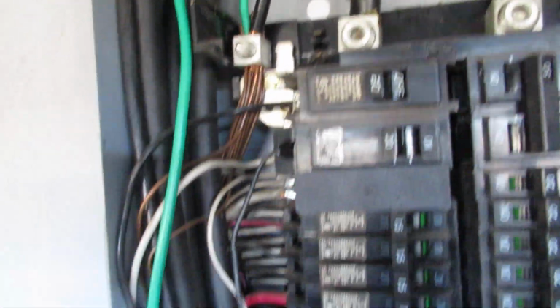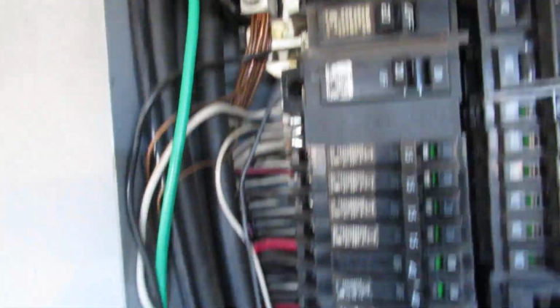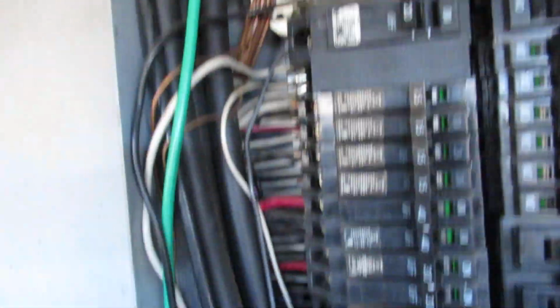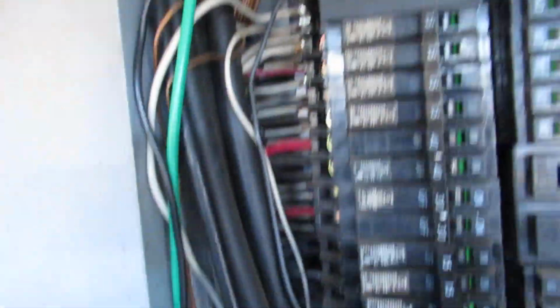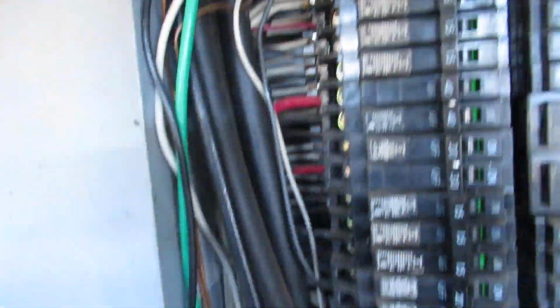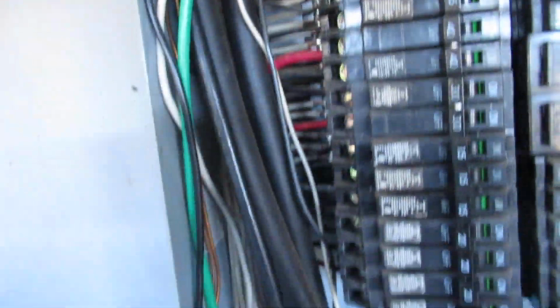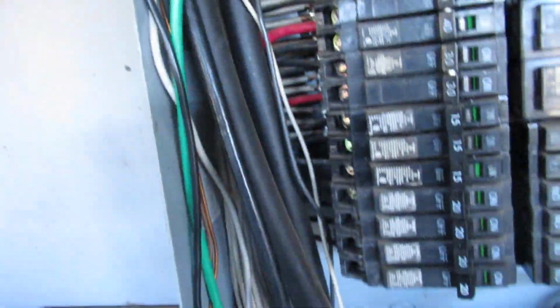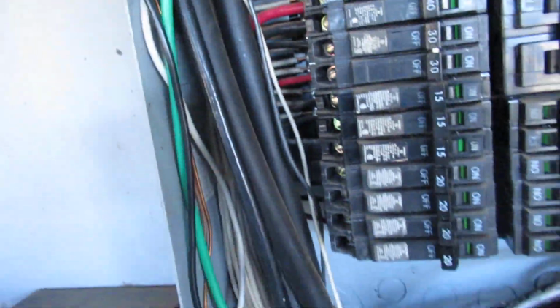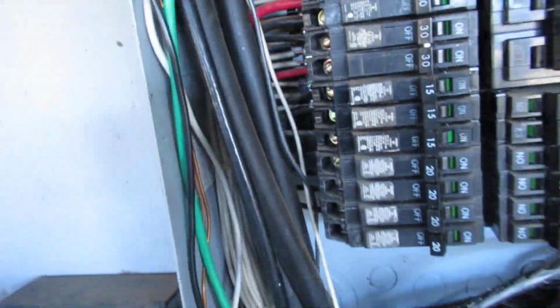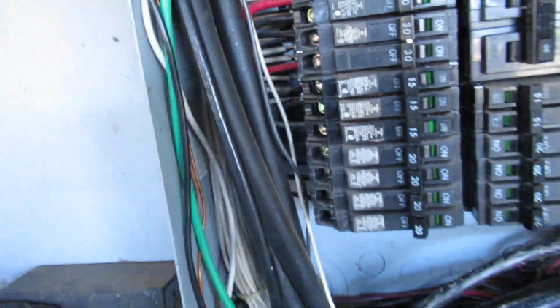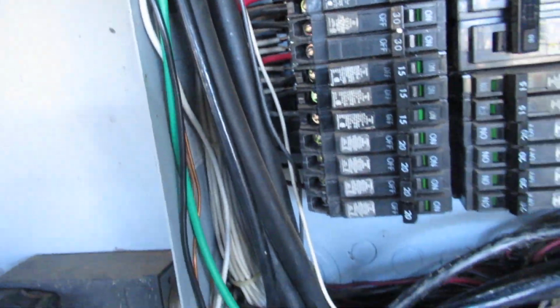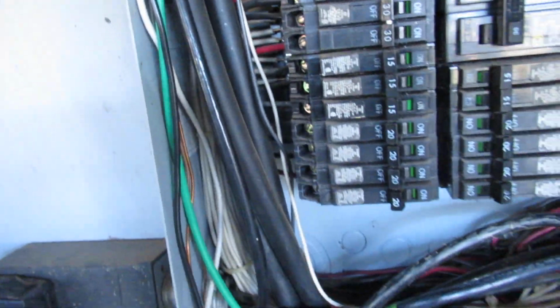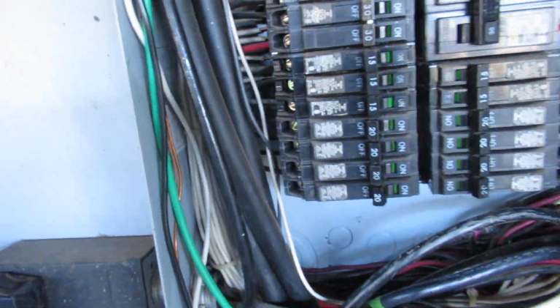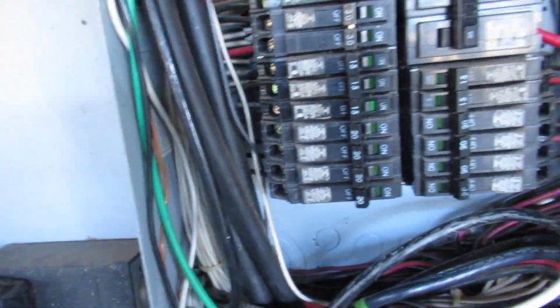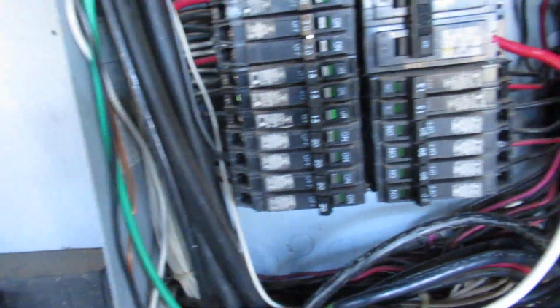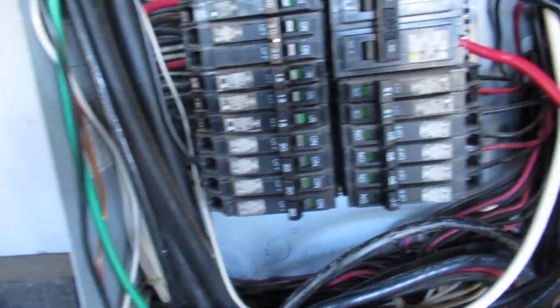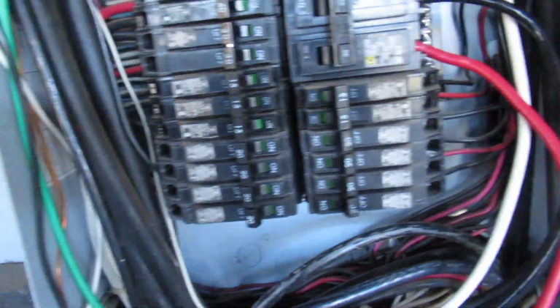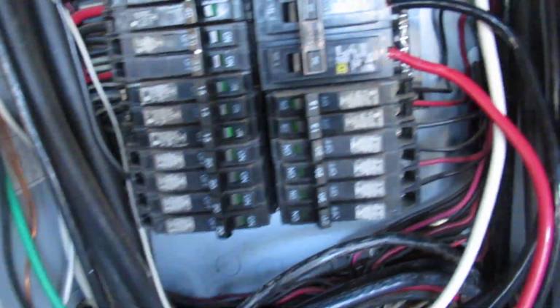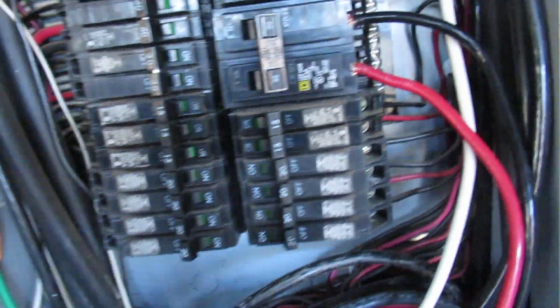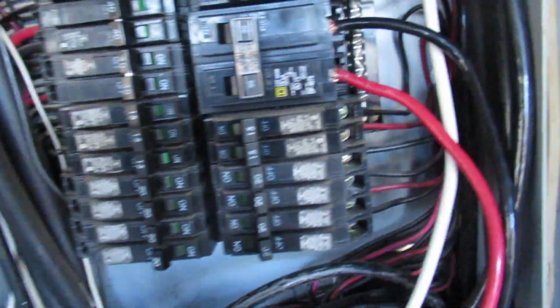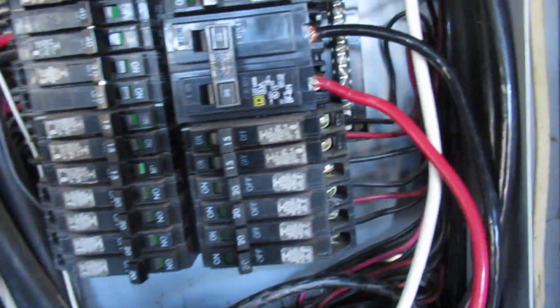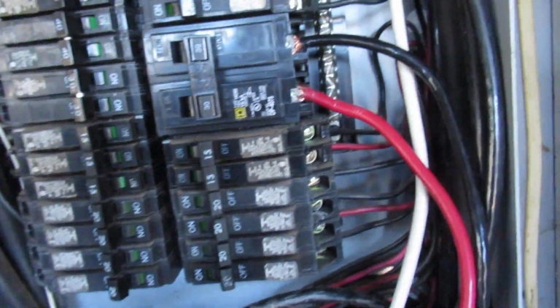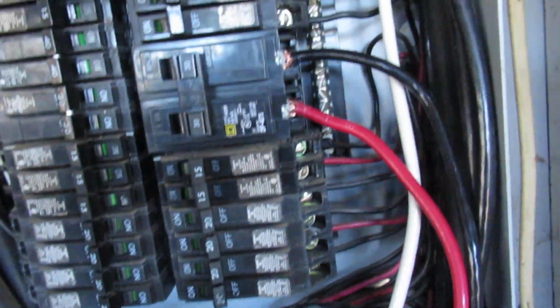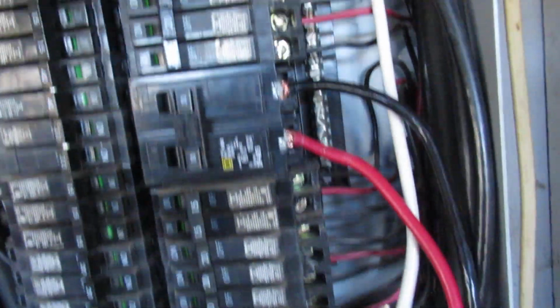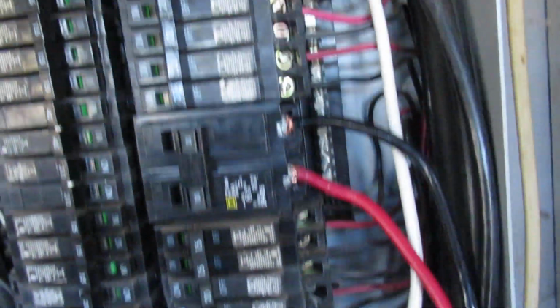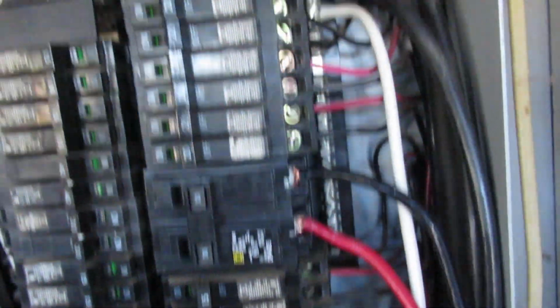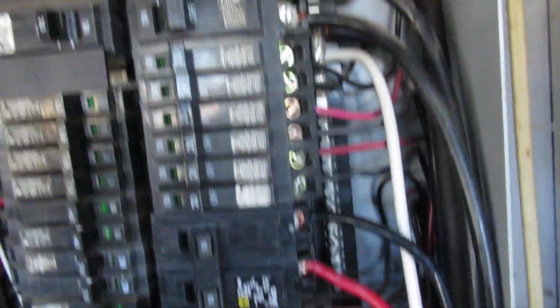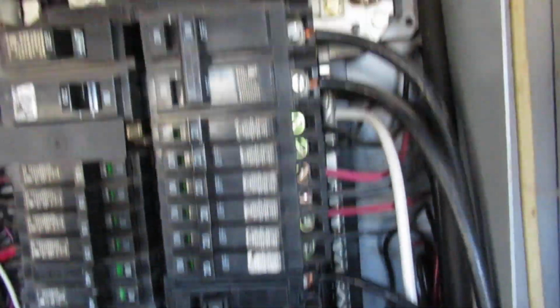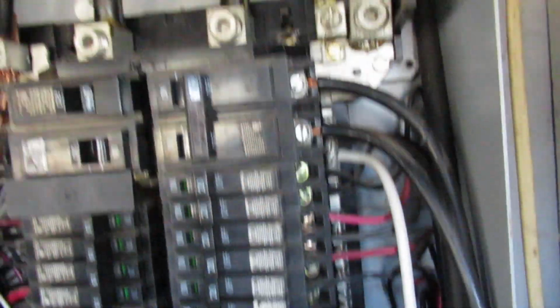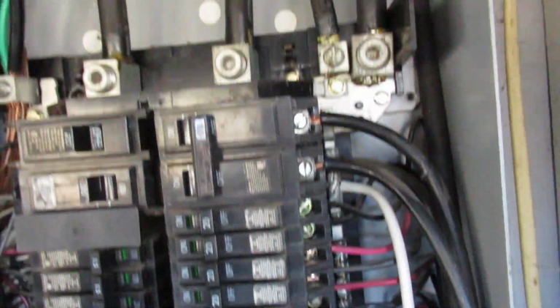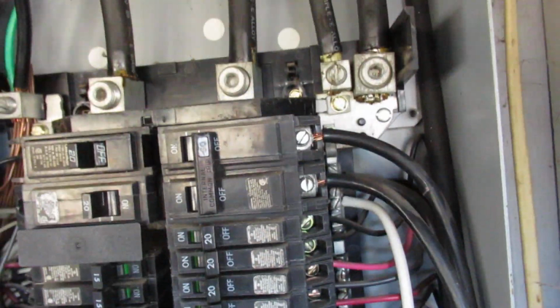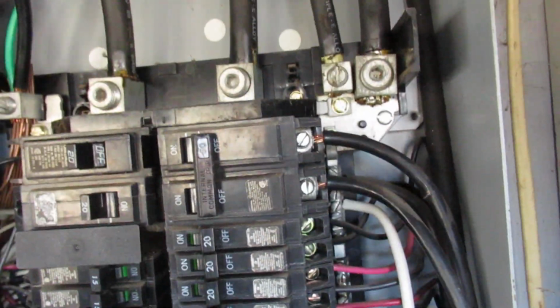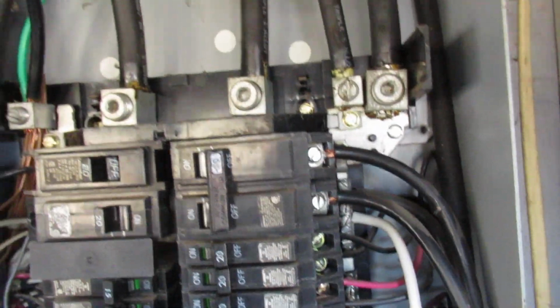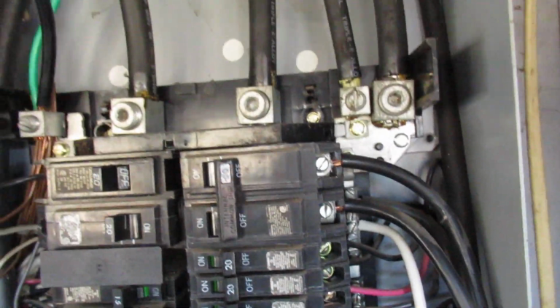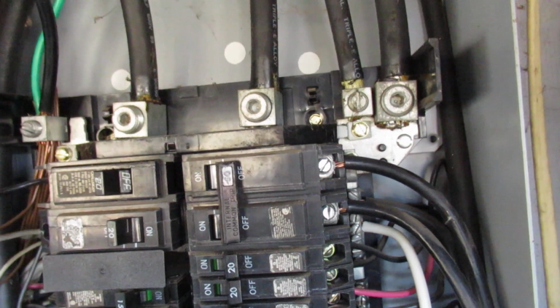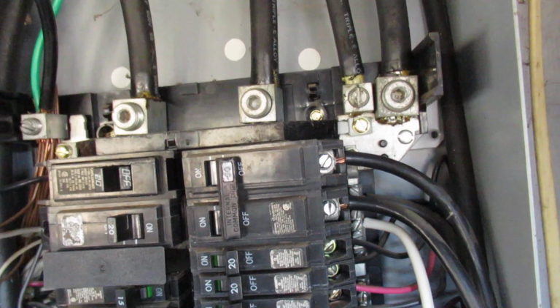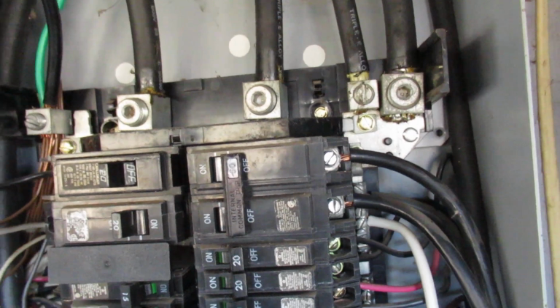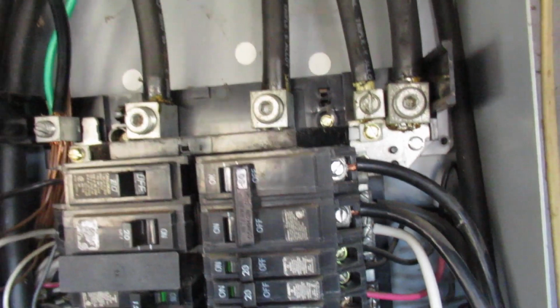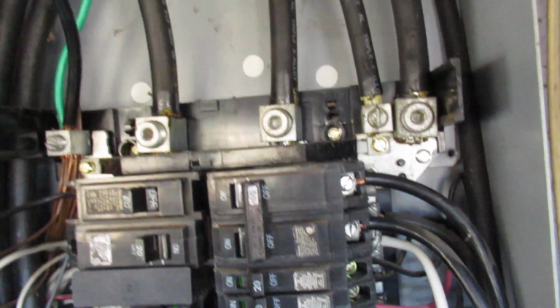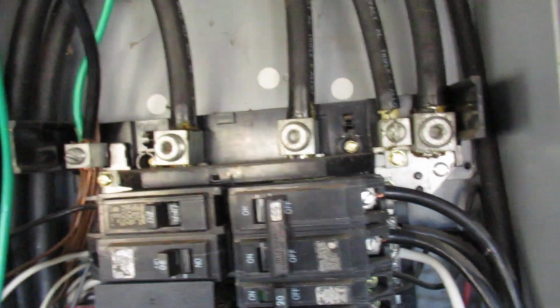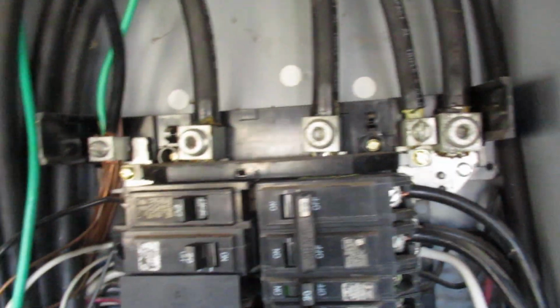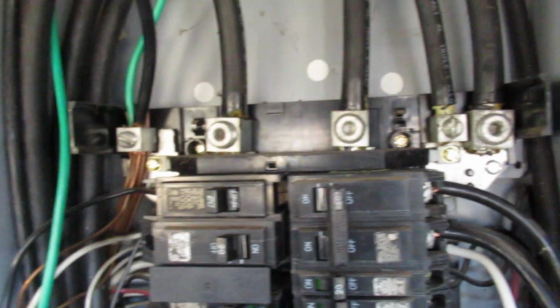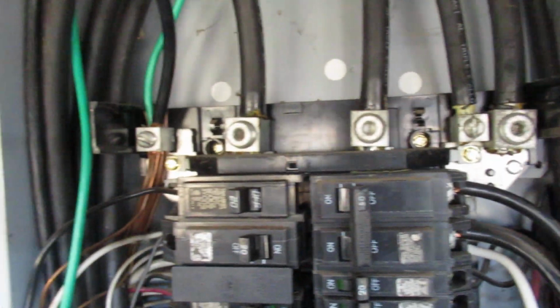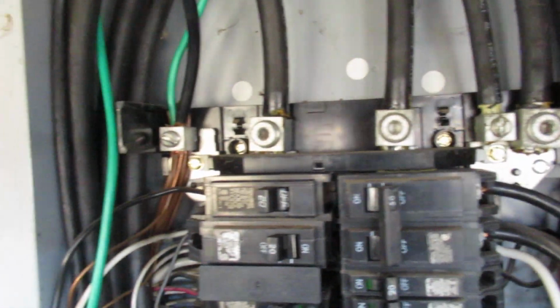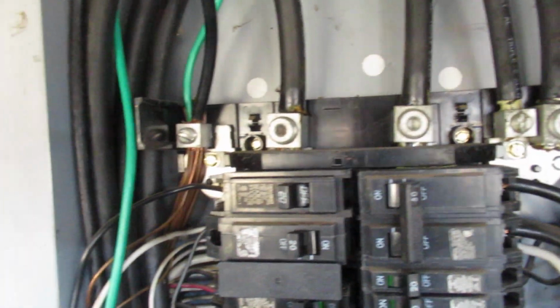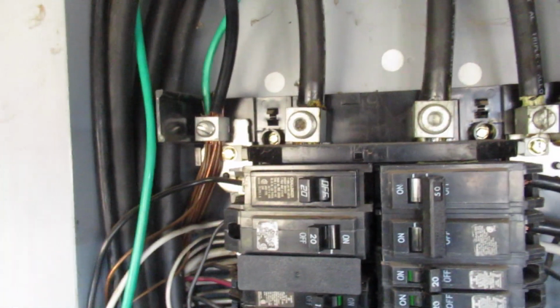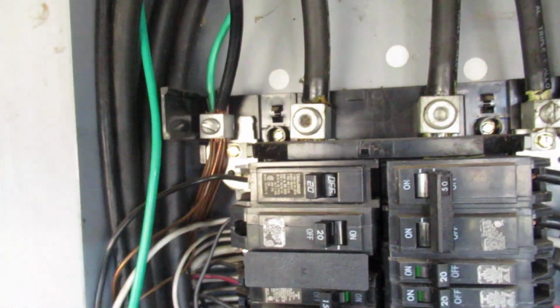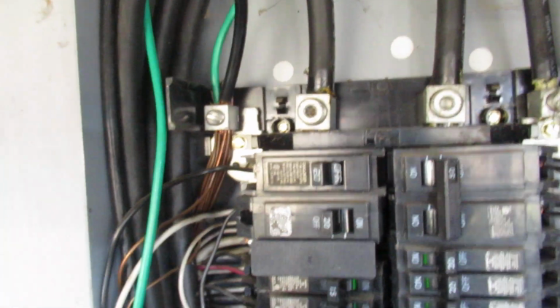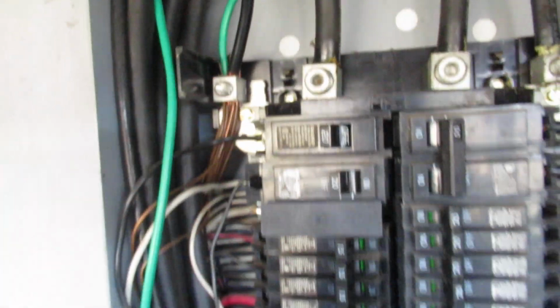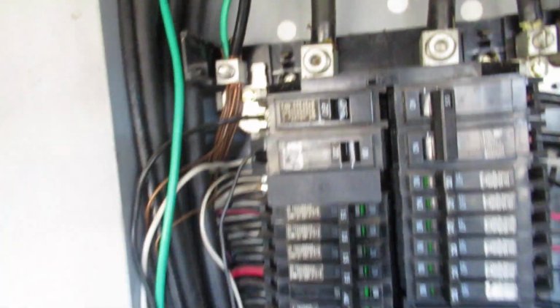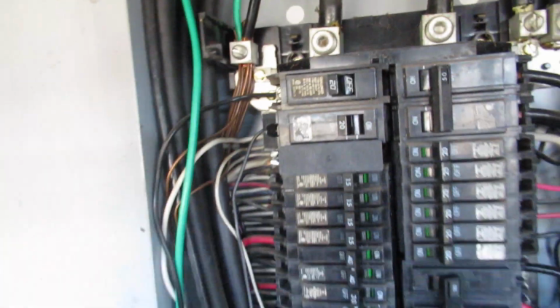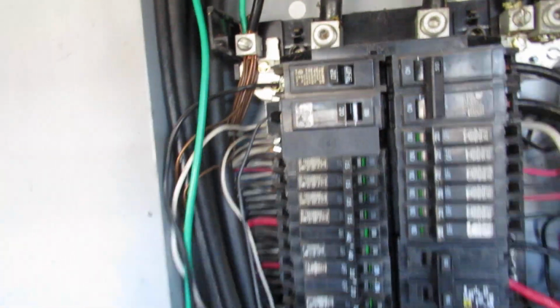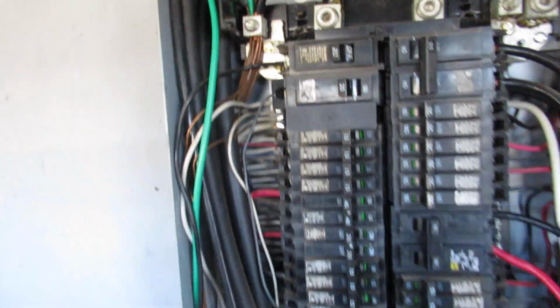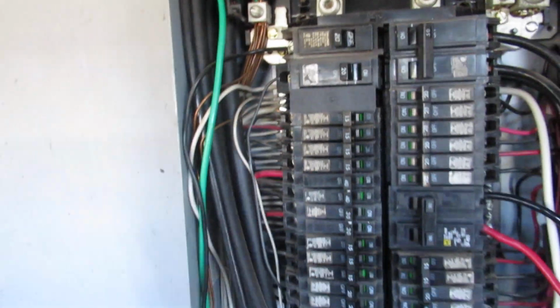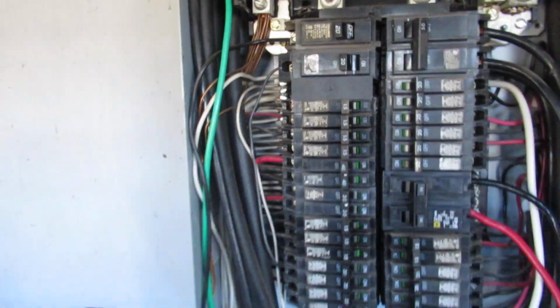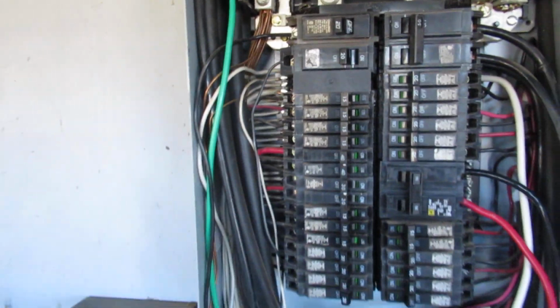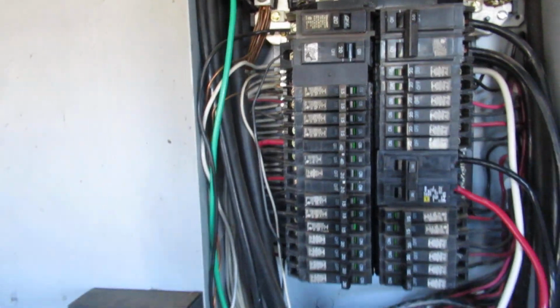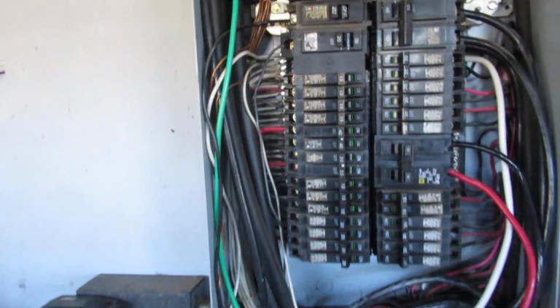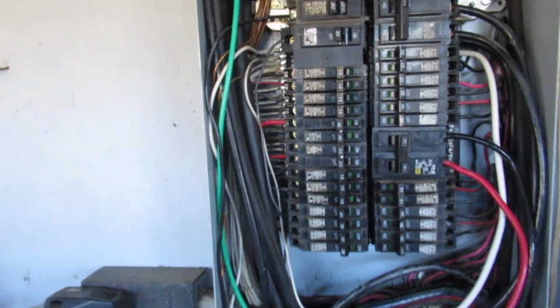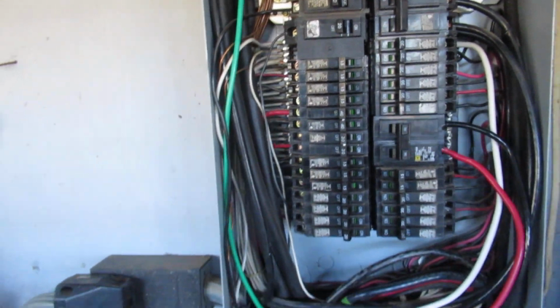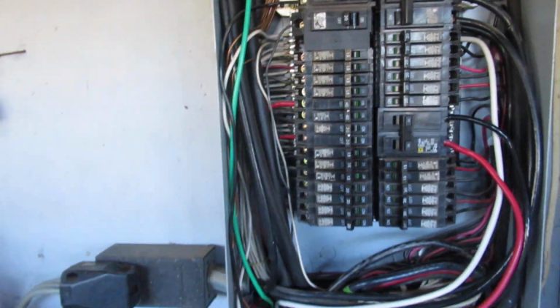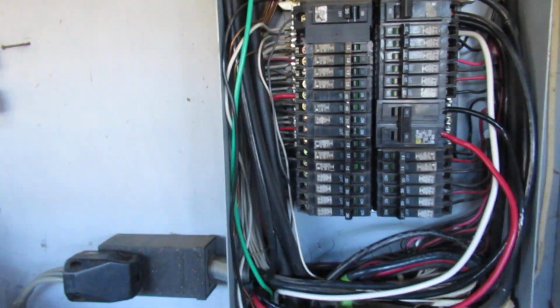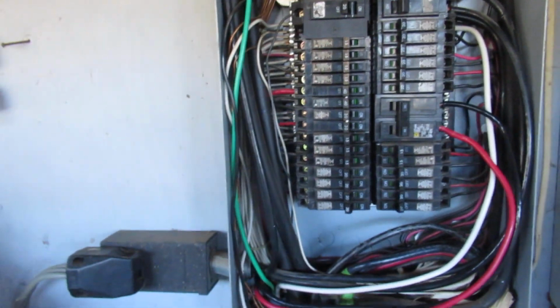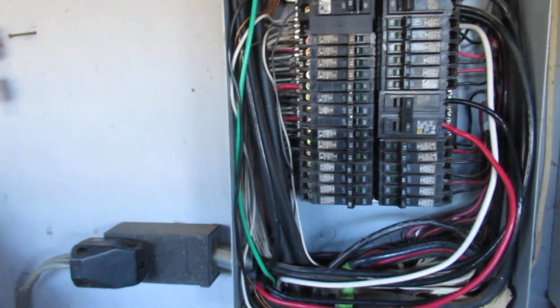But I'll leave that up to my EMF electrician. Right now this is an apparent visible code violation. Thank you for watching.